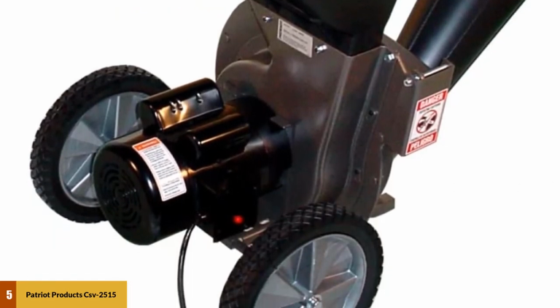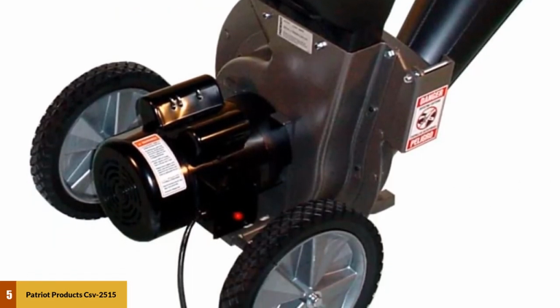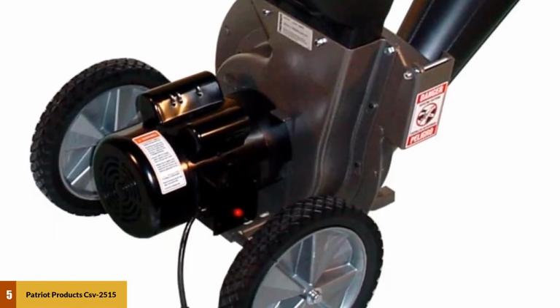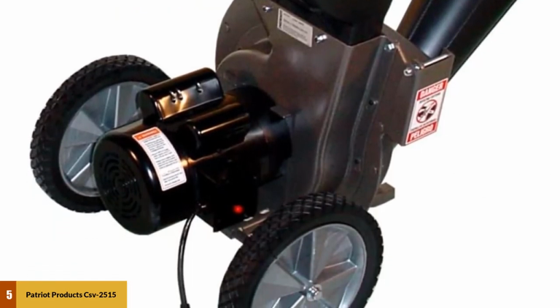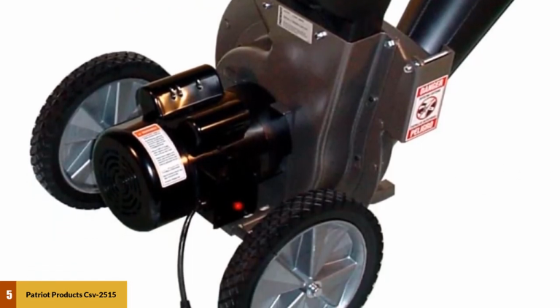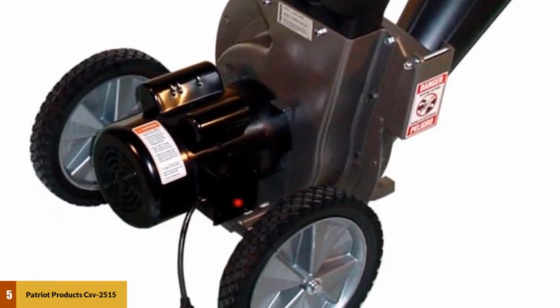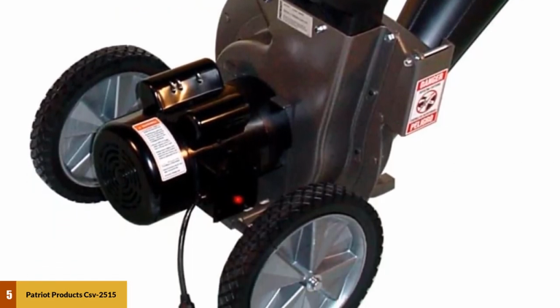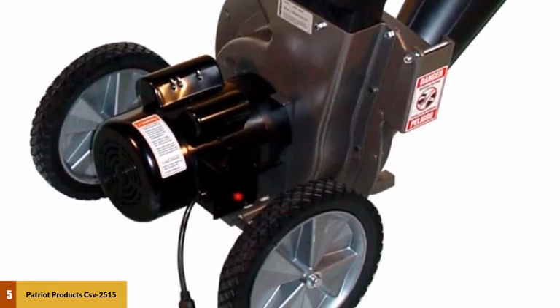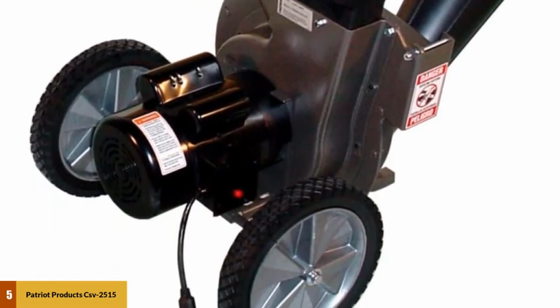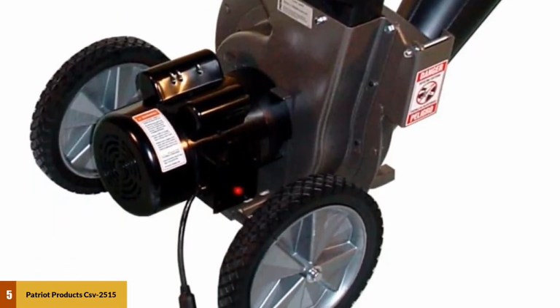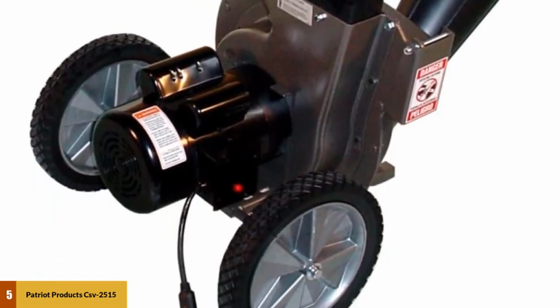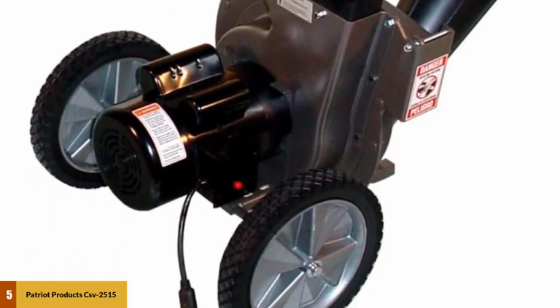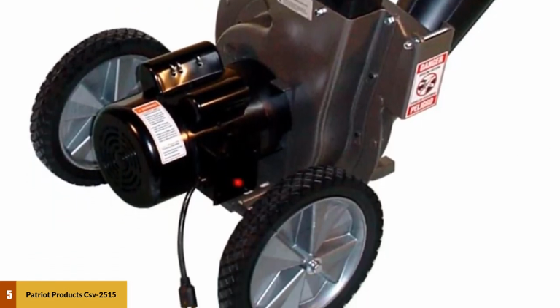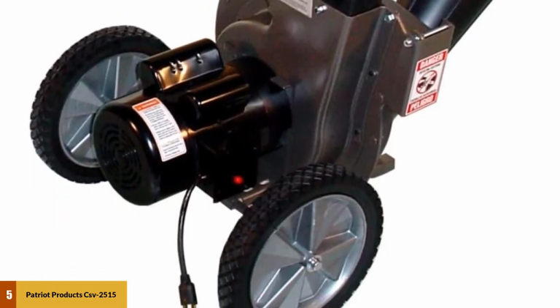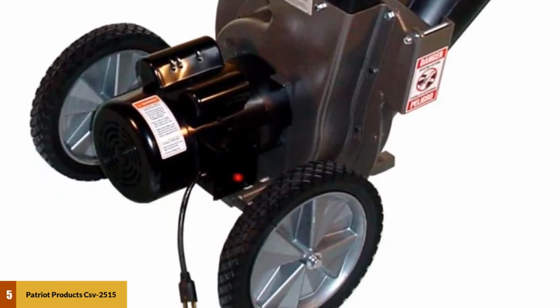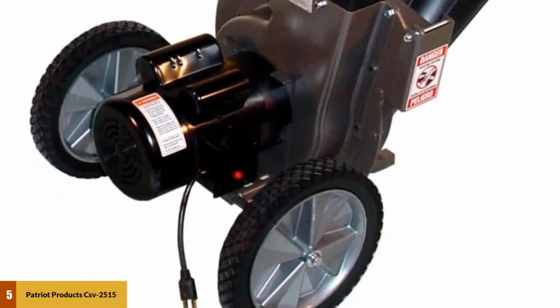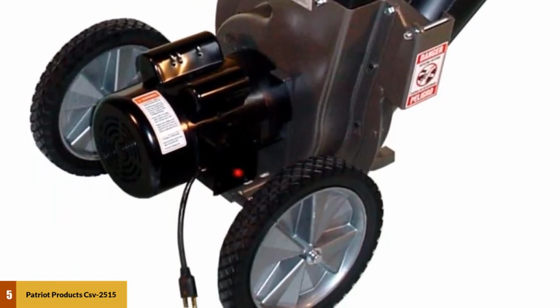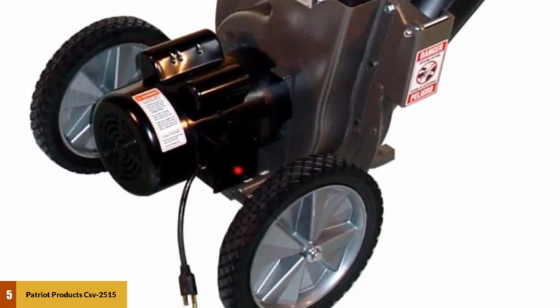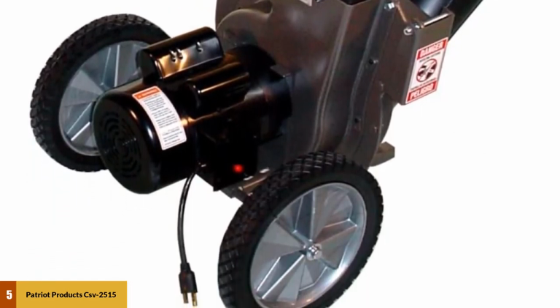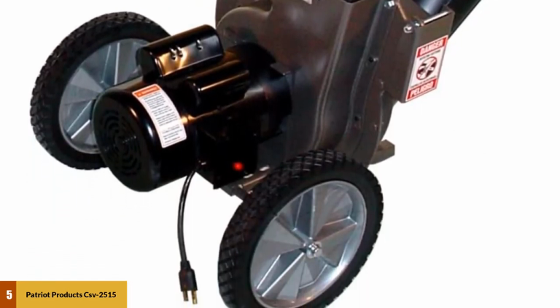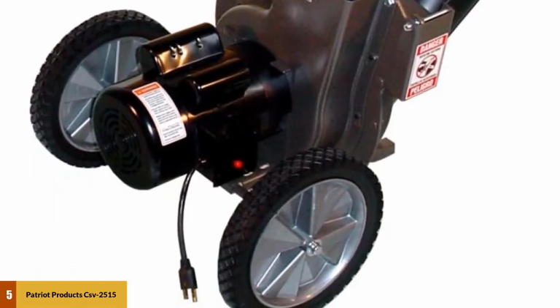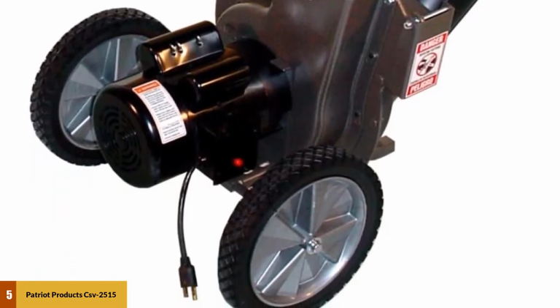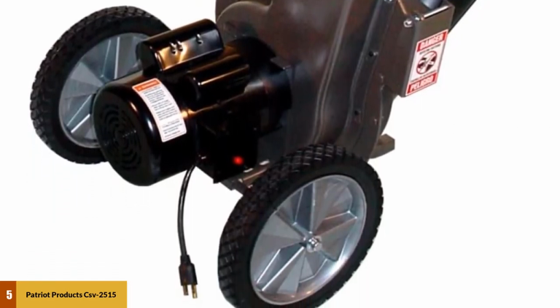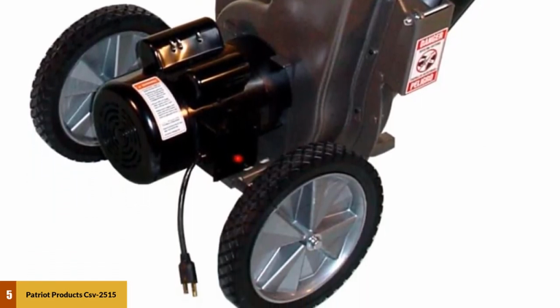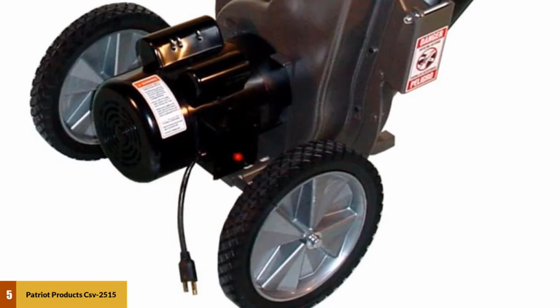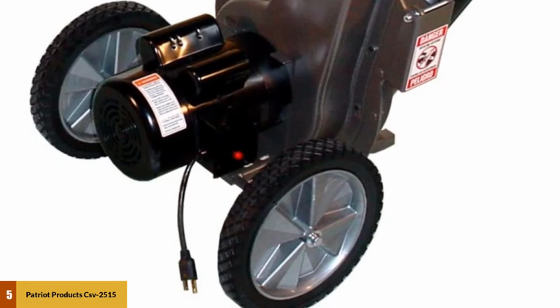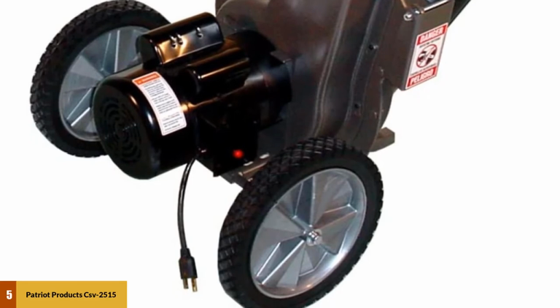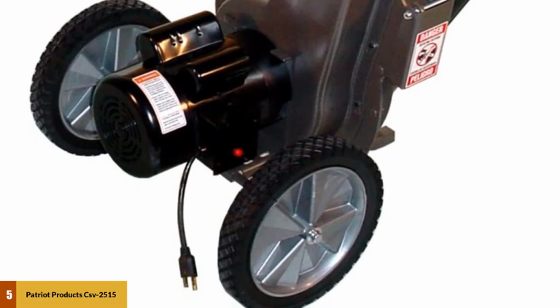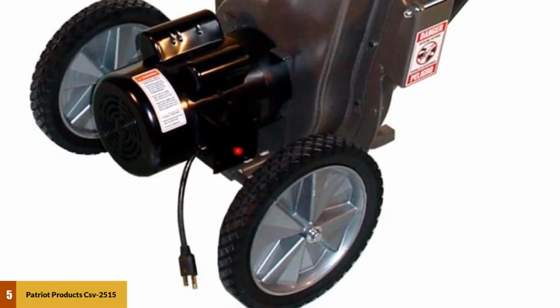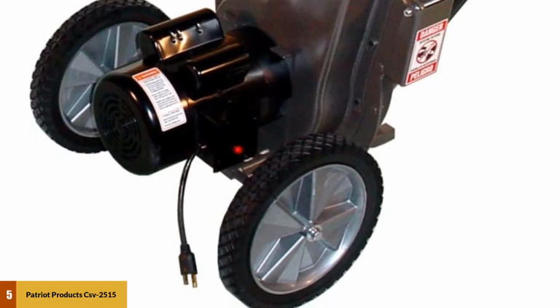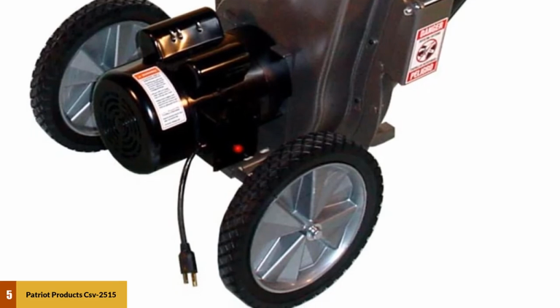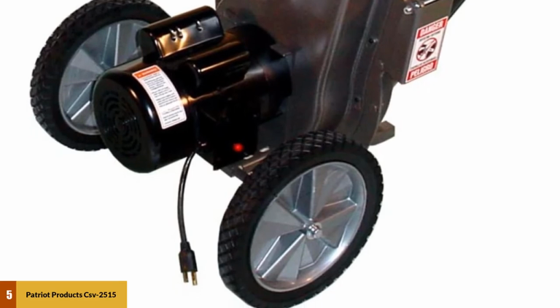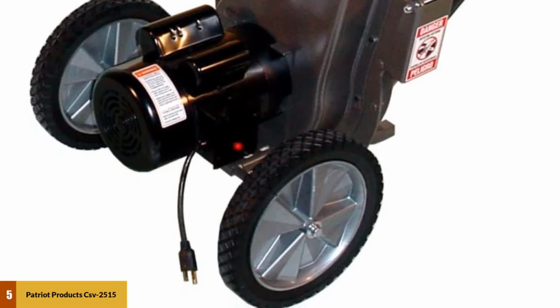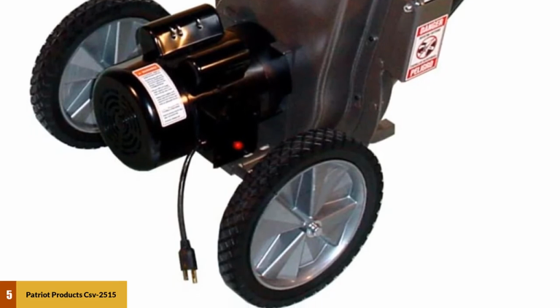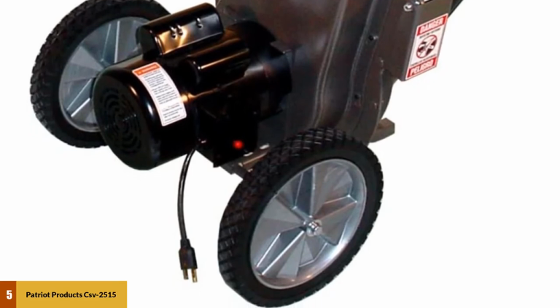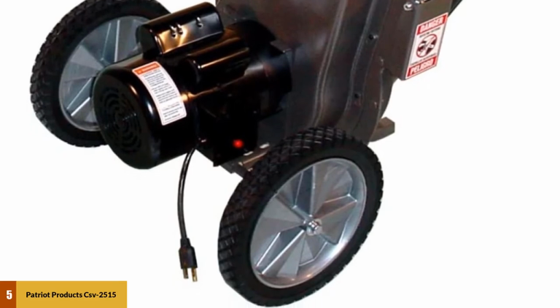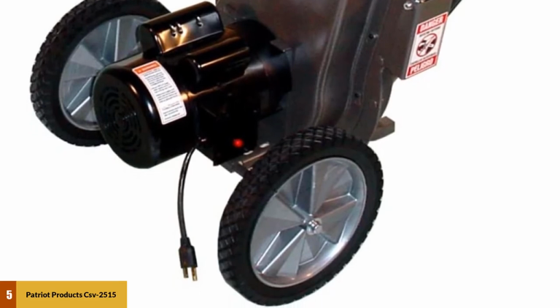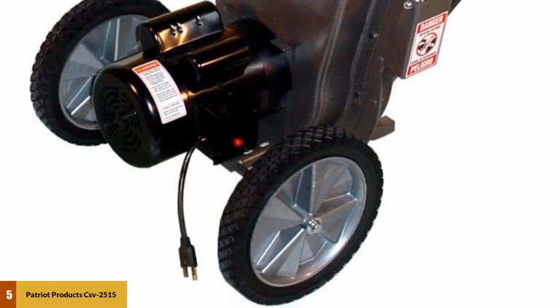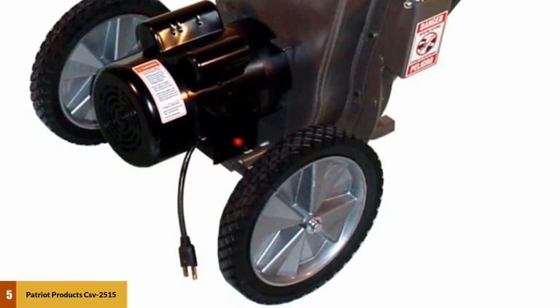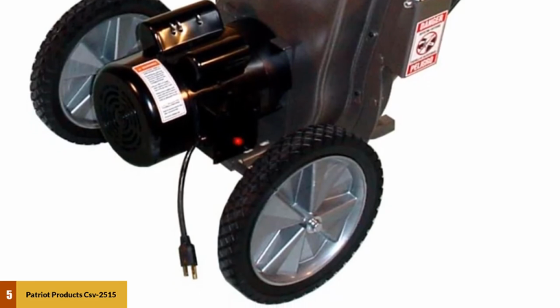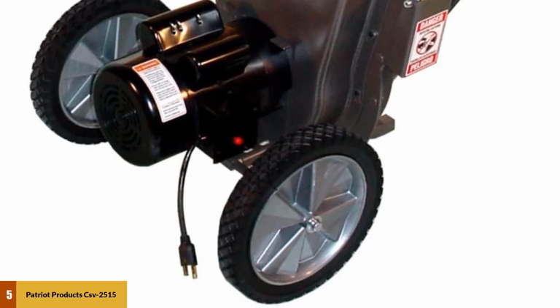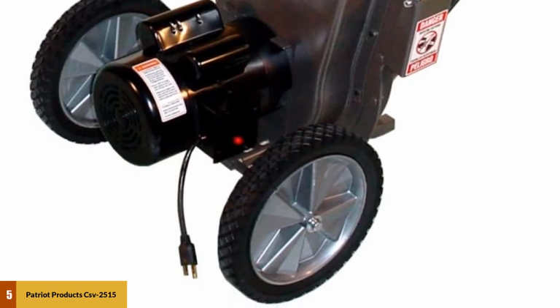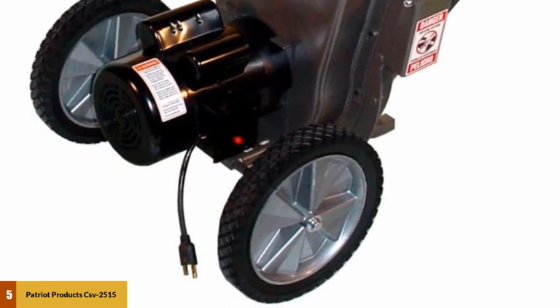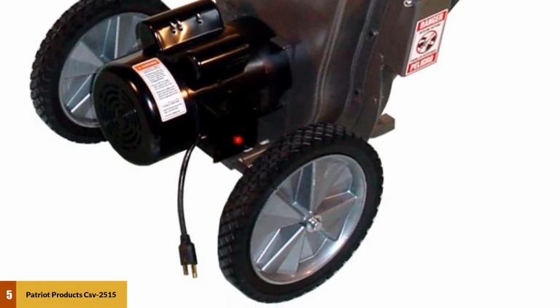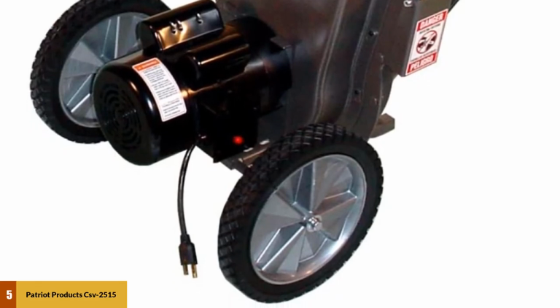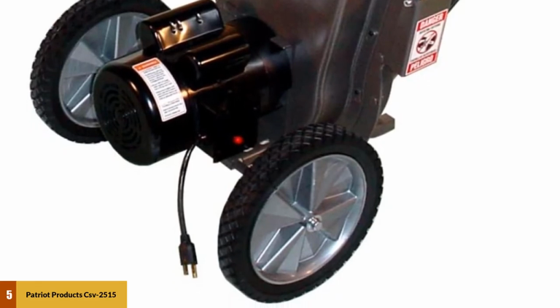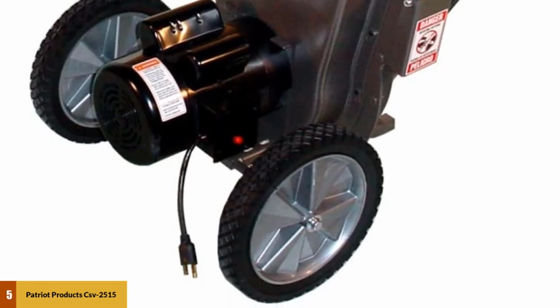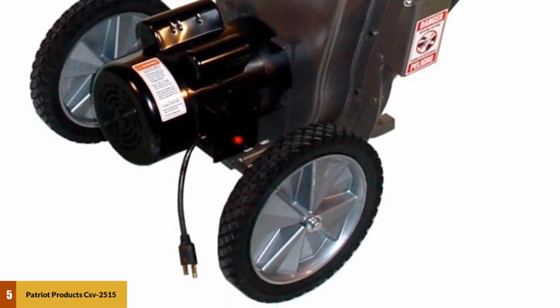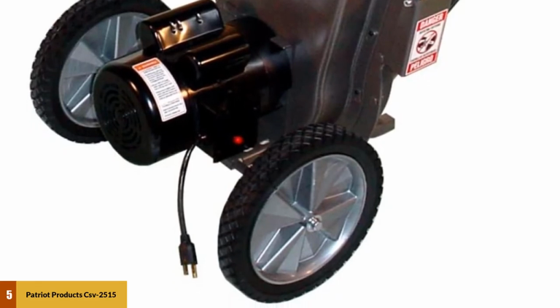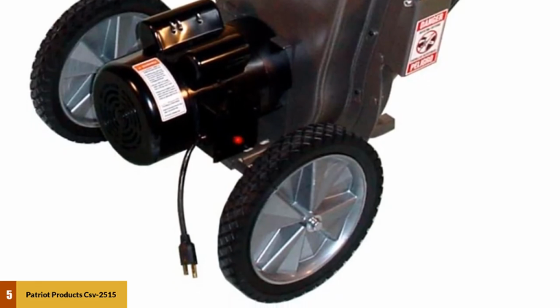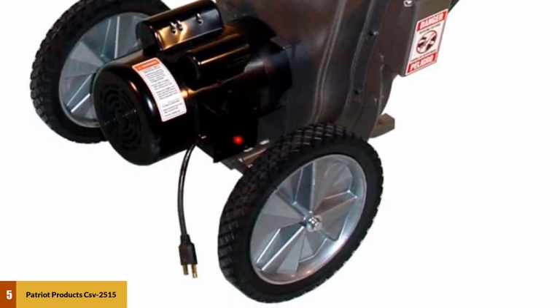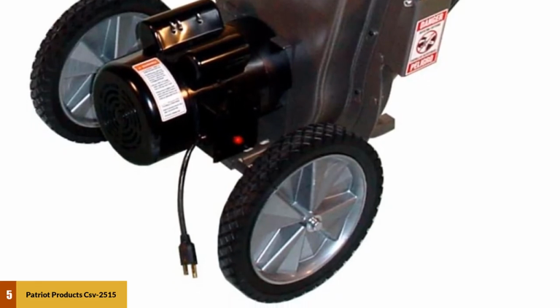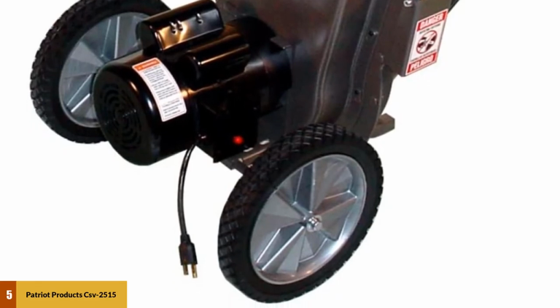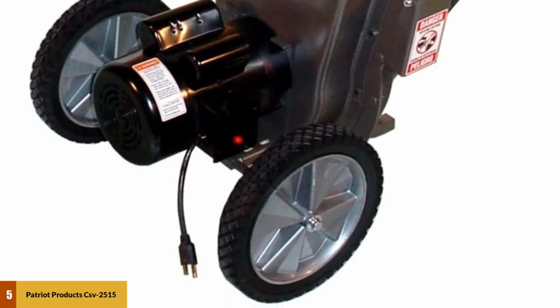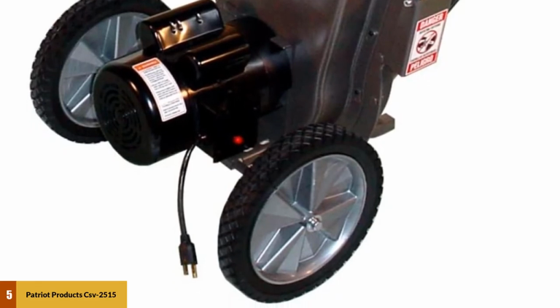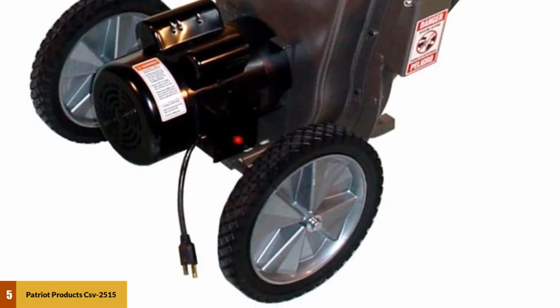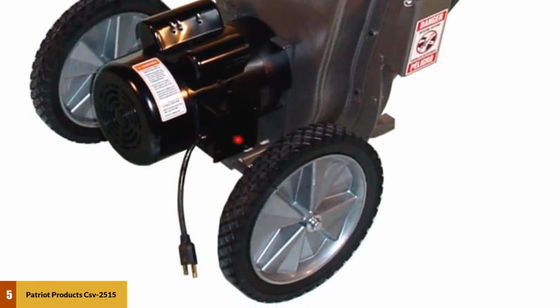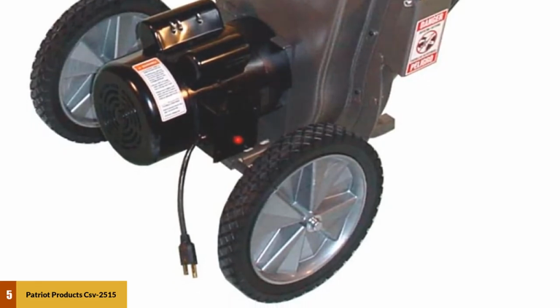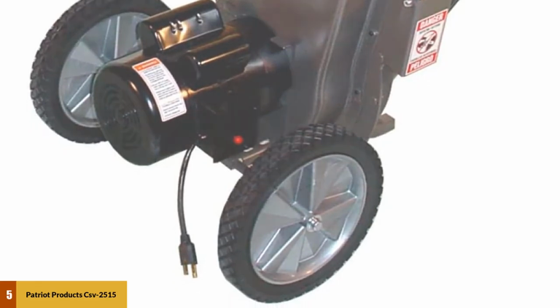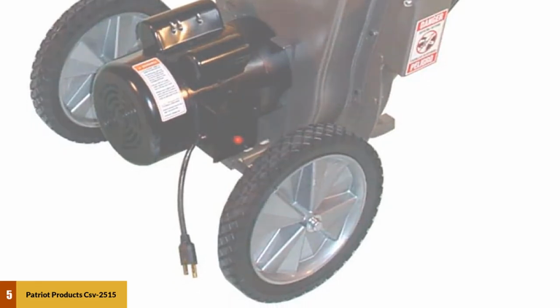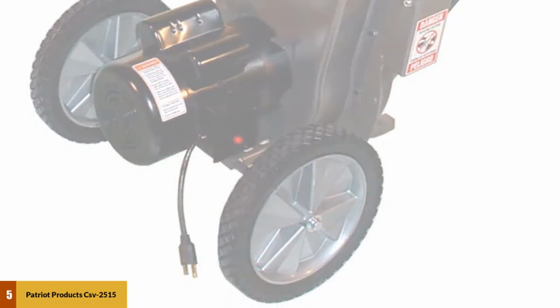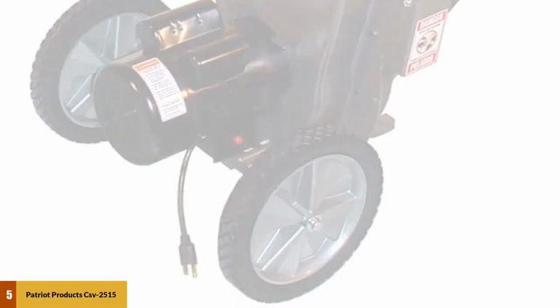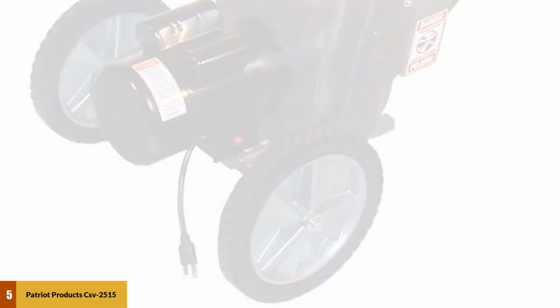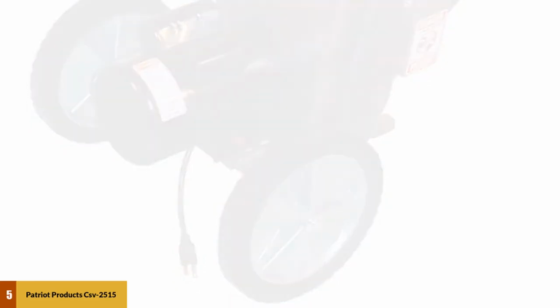This unit is much quieter than comparable gas-powered models, and the sound the motor makes while feeding is a good indicator of whether you are feeding too quickly. Patriot Products offers a 2-year warranty.